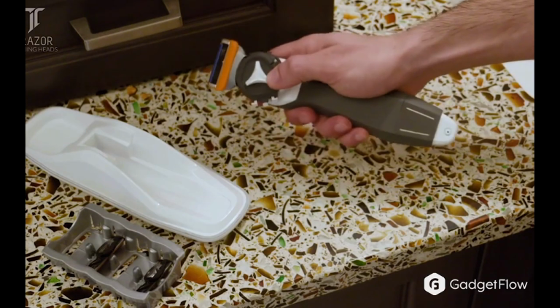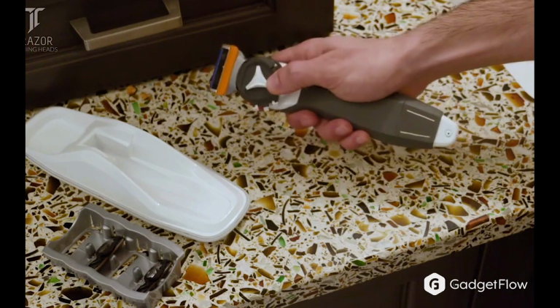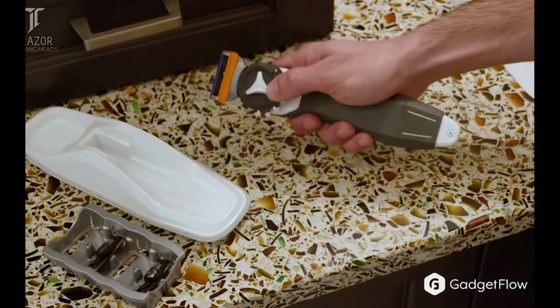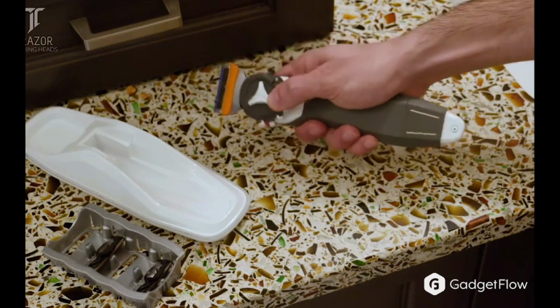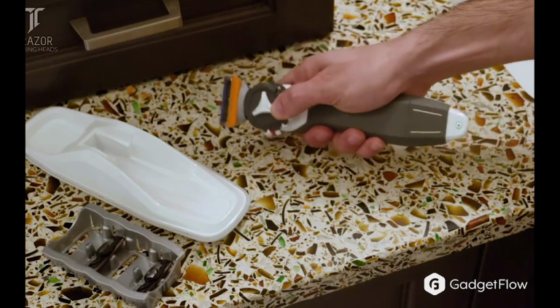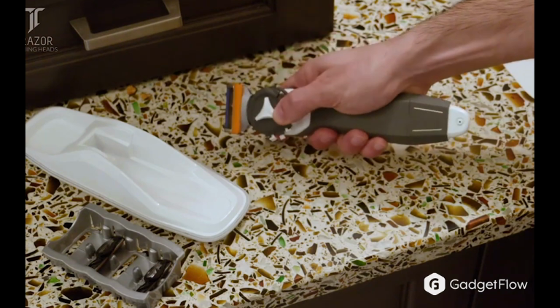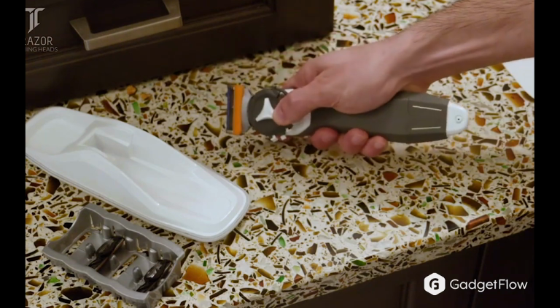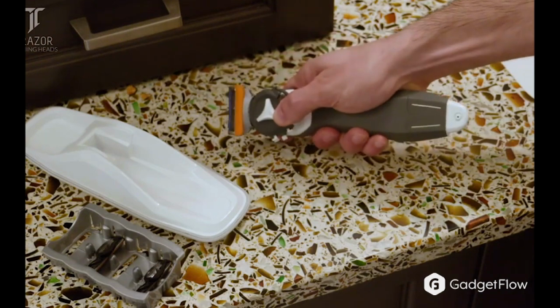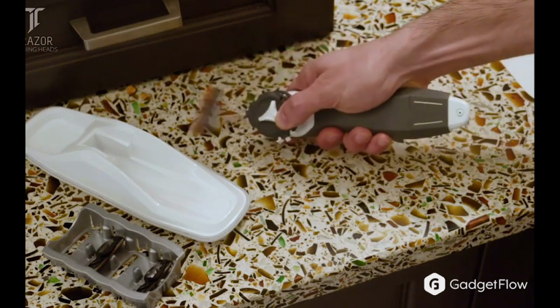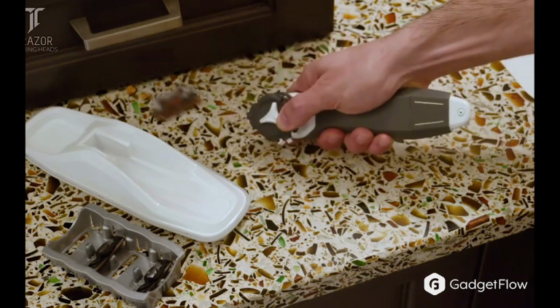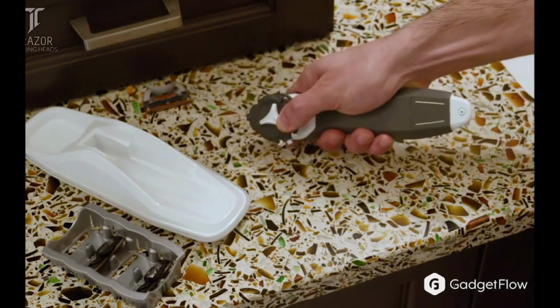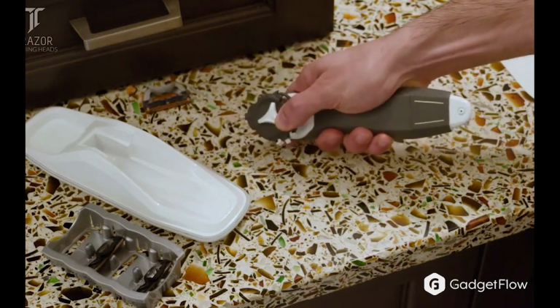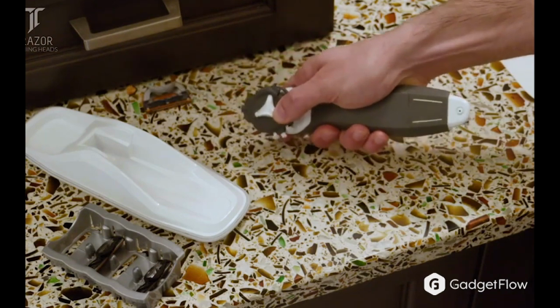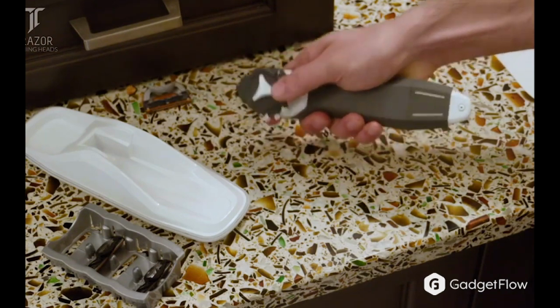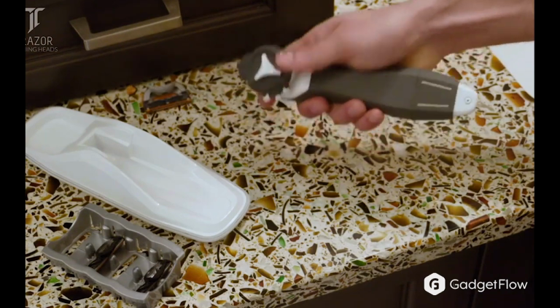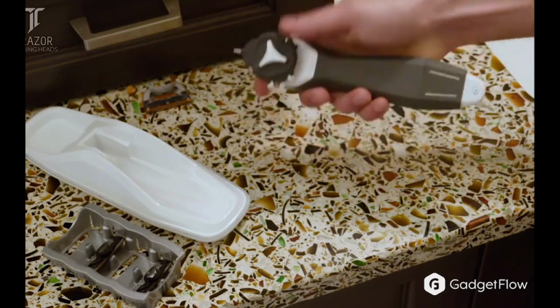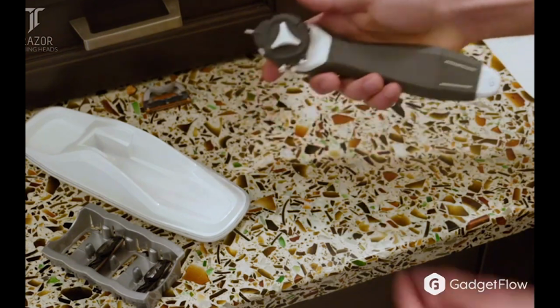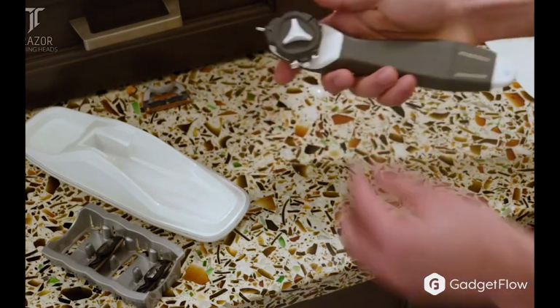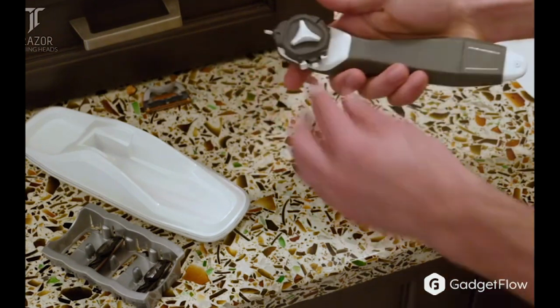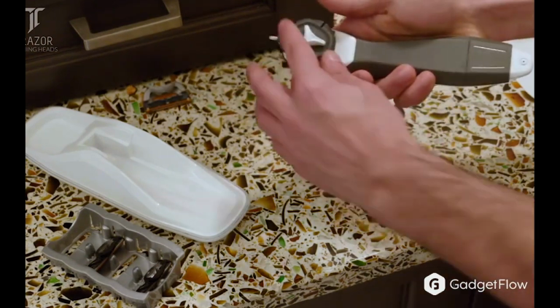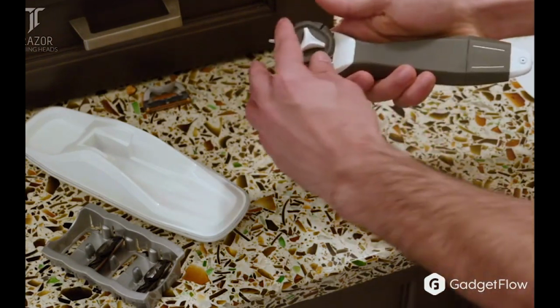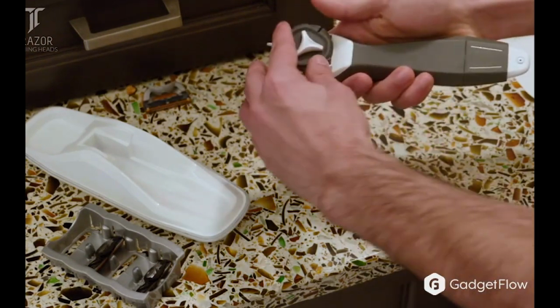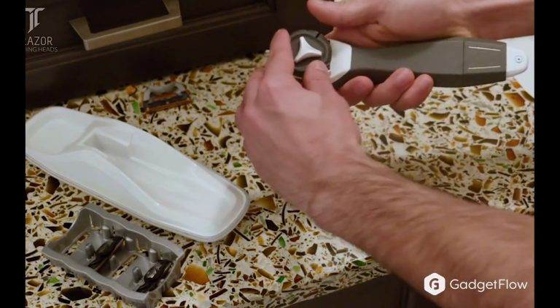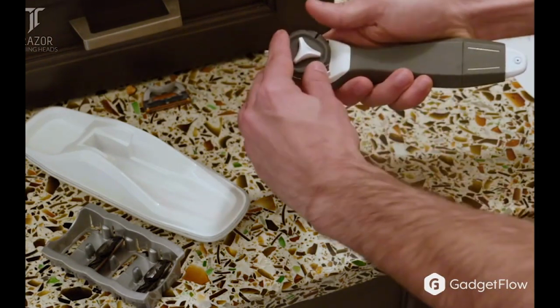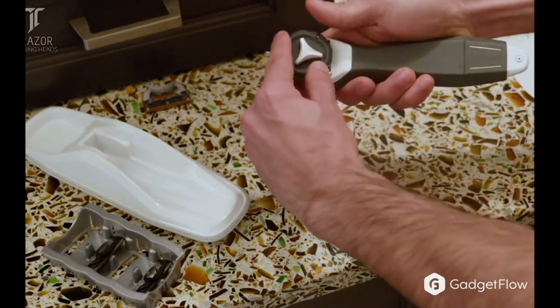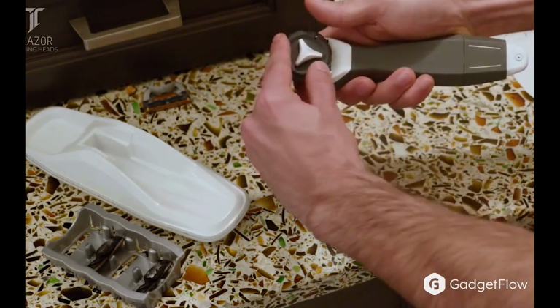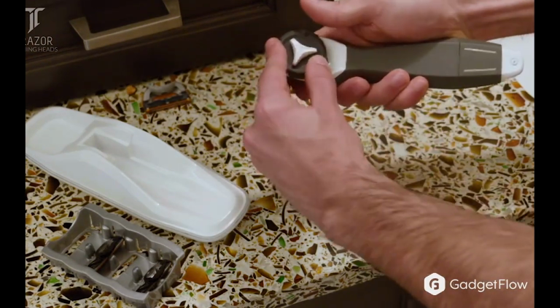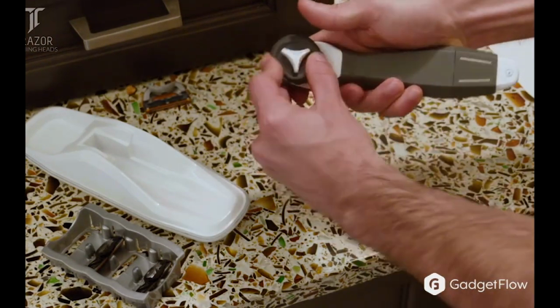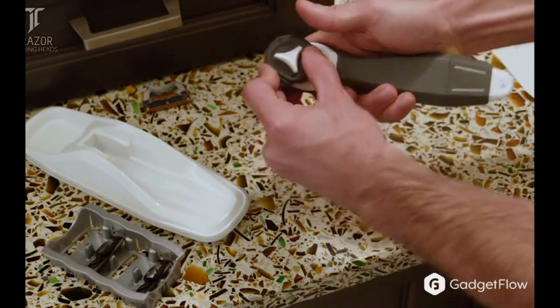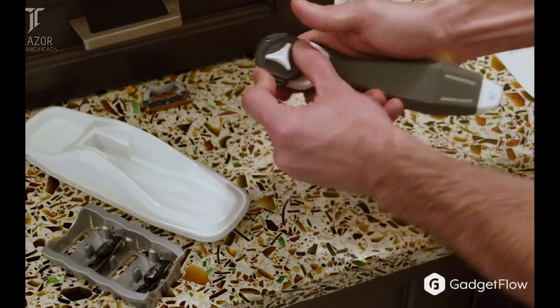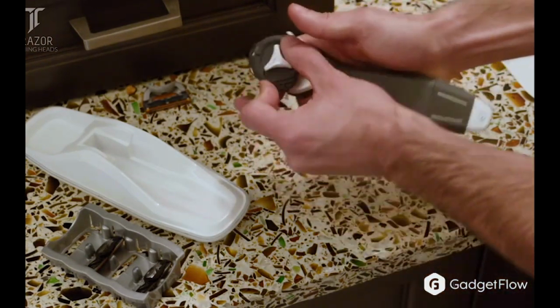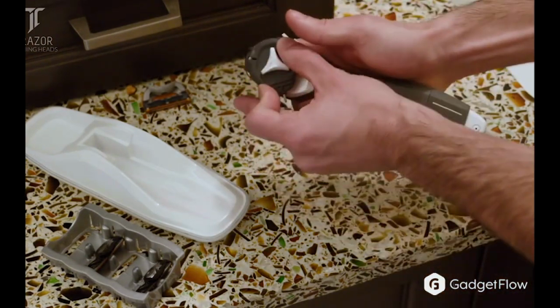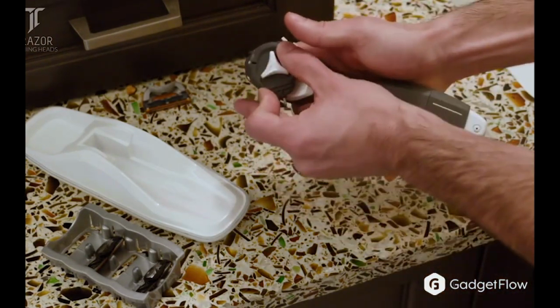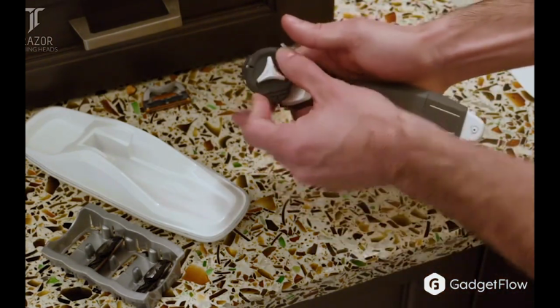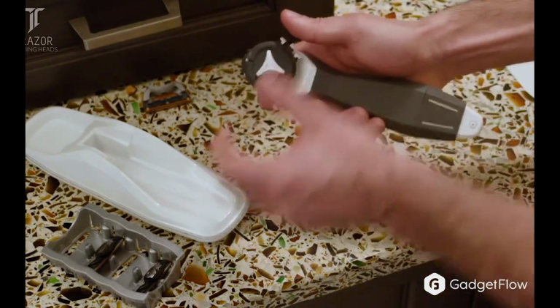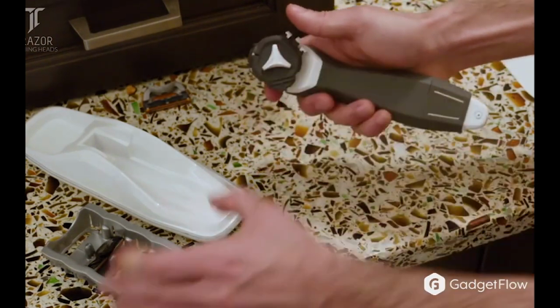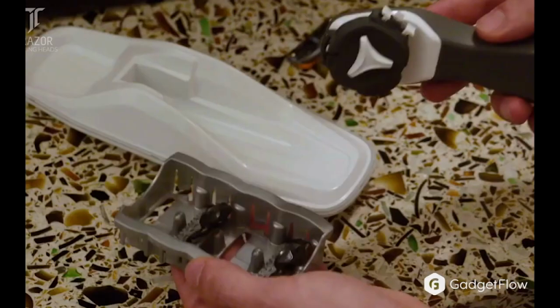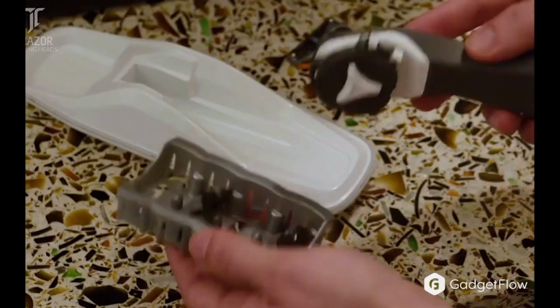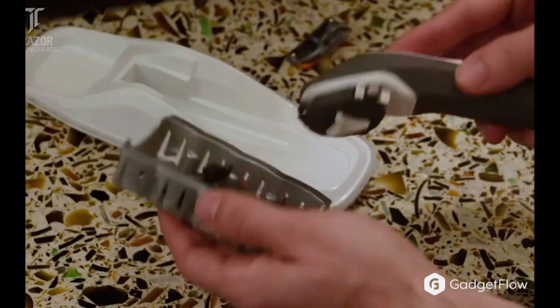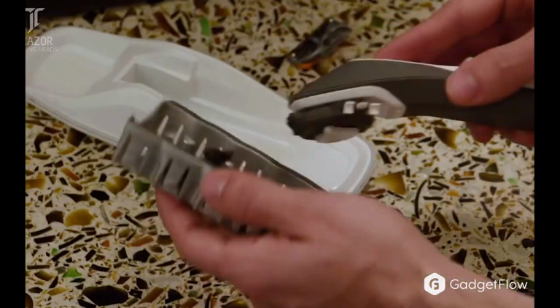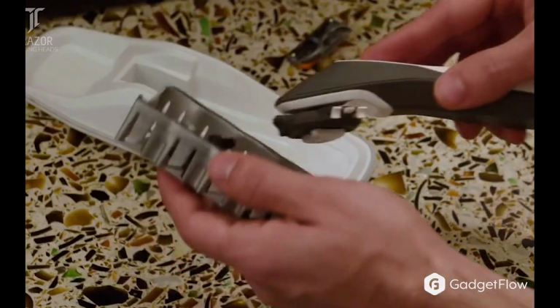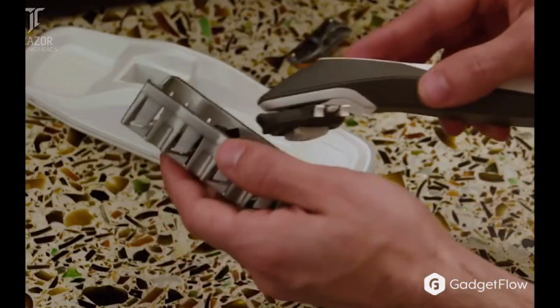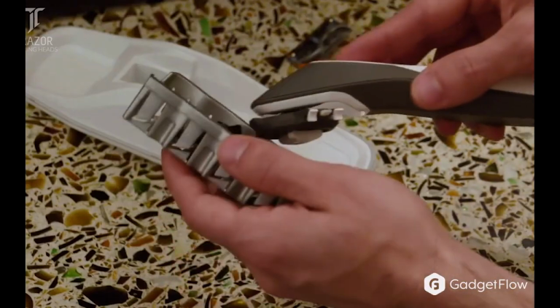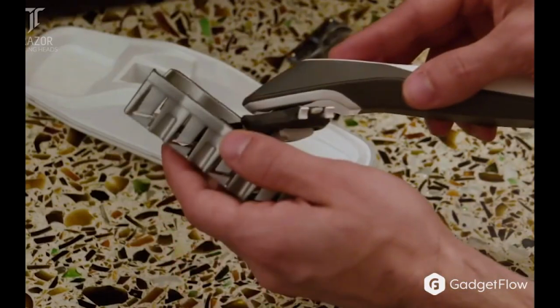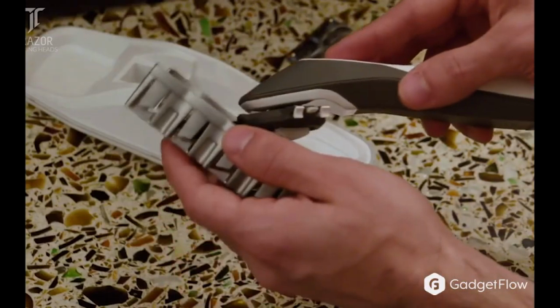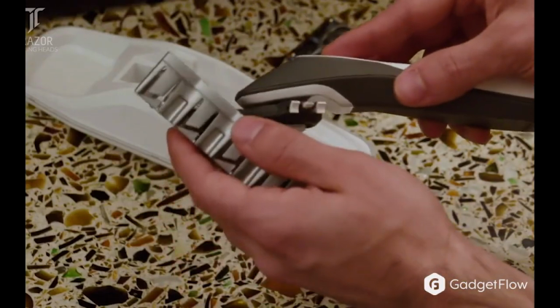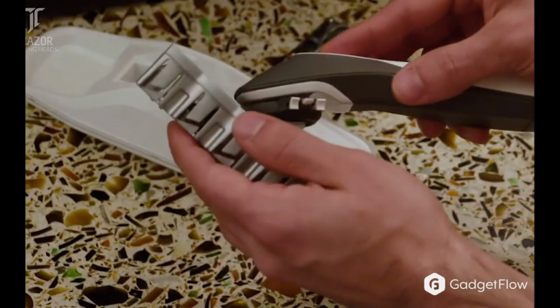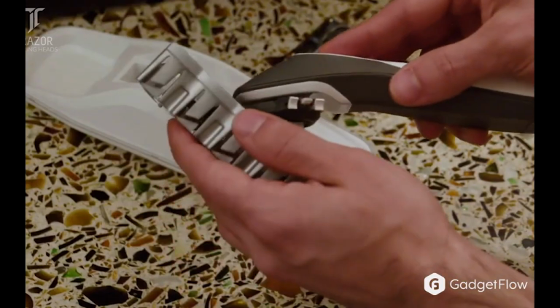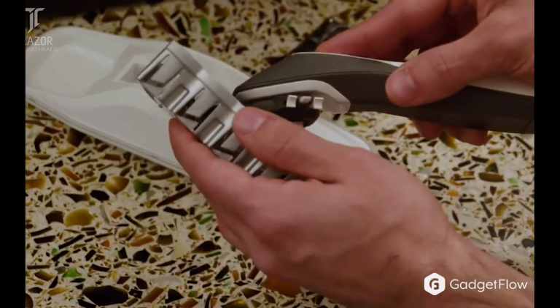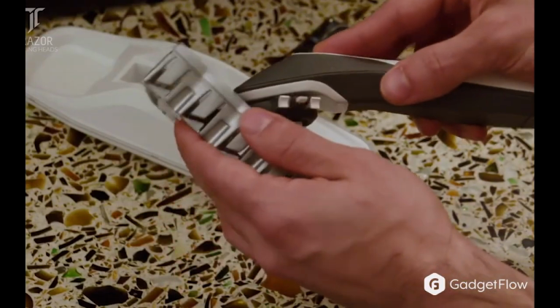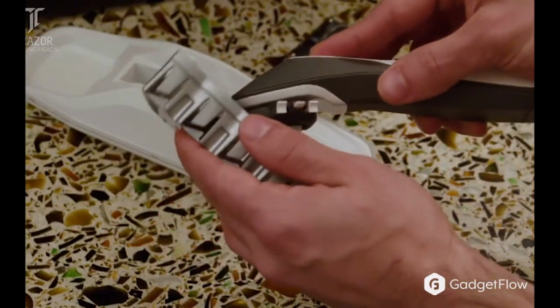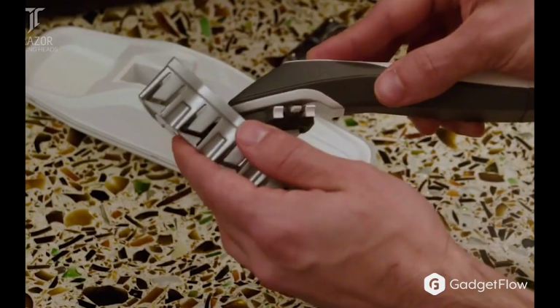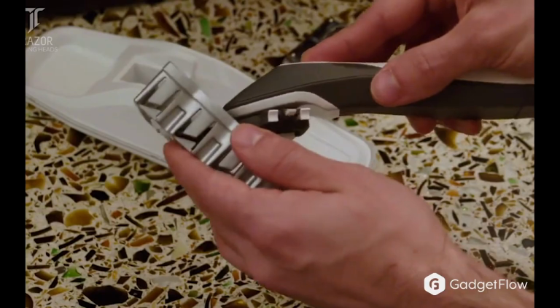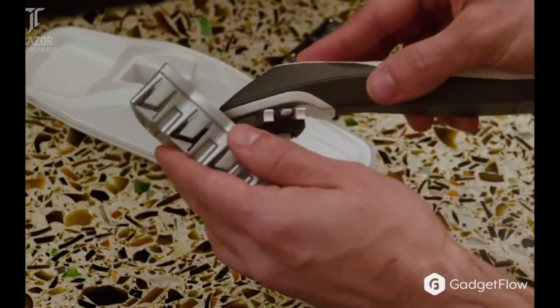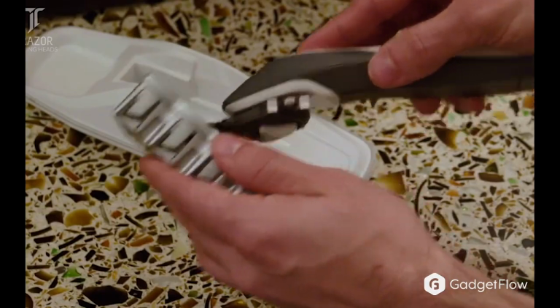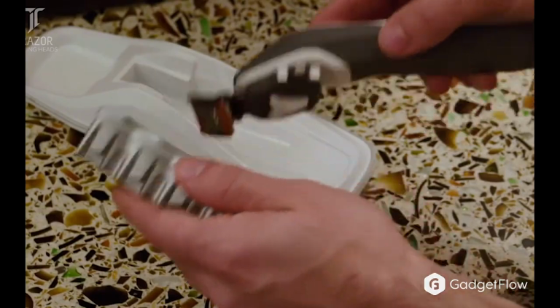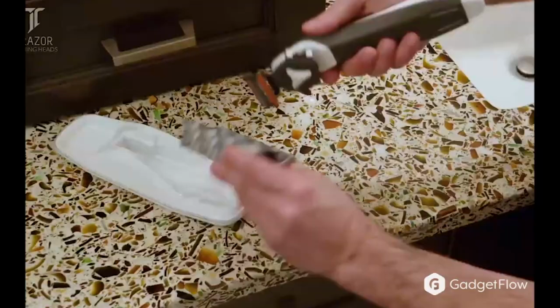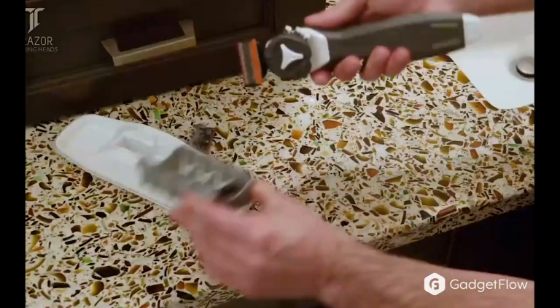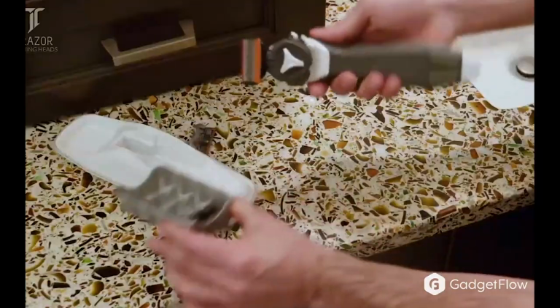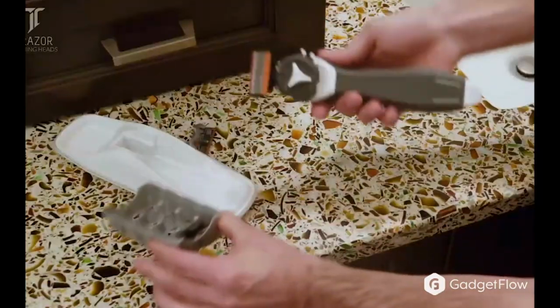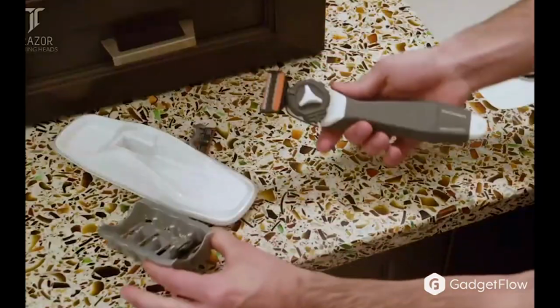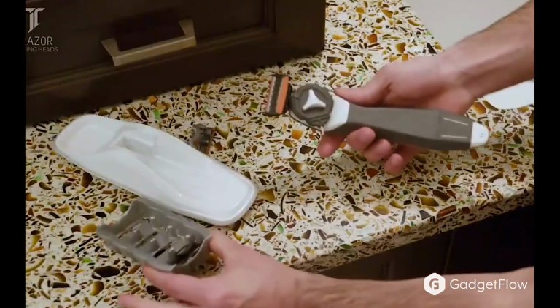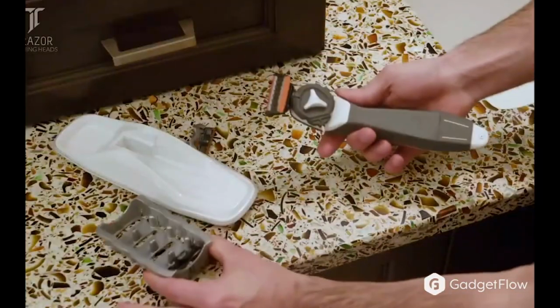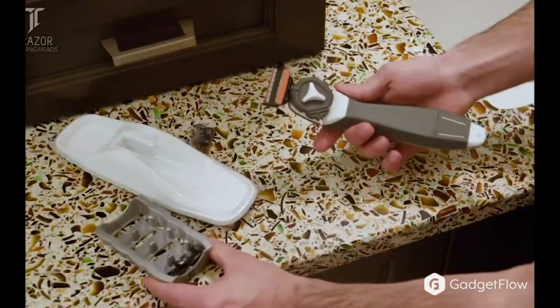Traser has a revolutionary dual-purpose shaving gel and aftershave, made with natural ingredients packed right inside the handle.